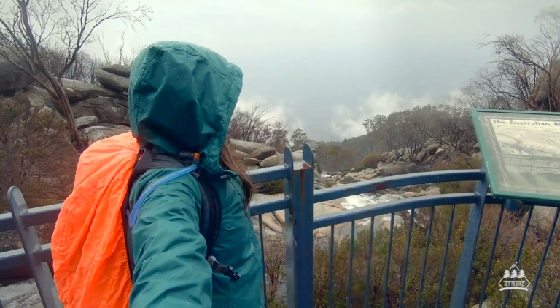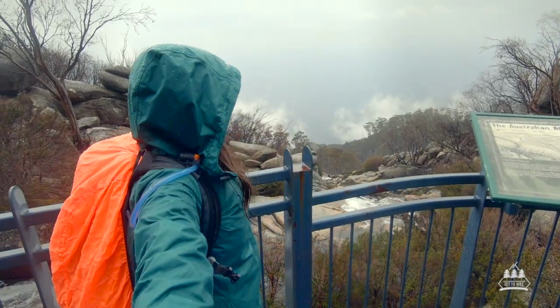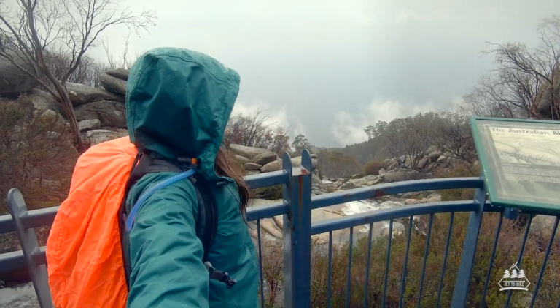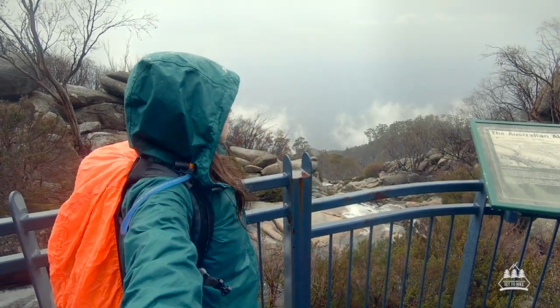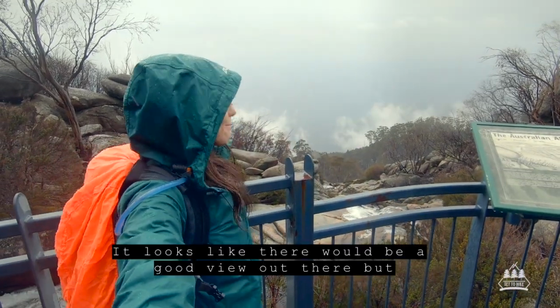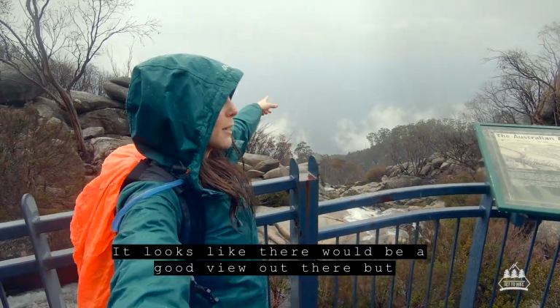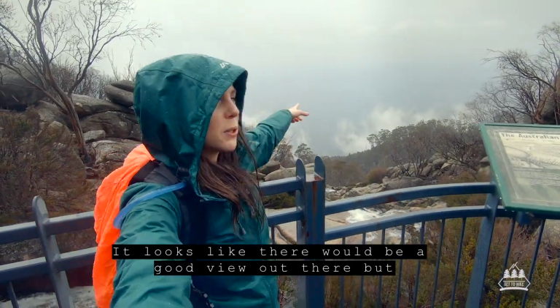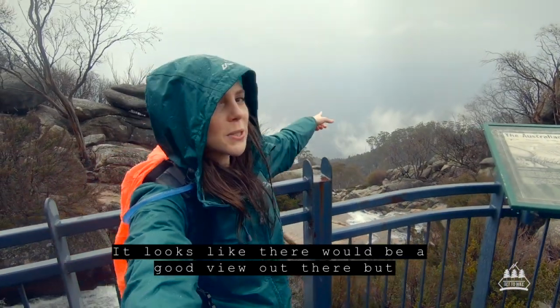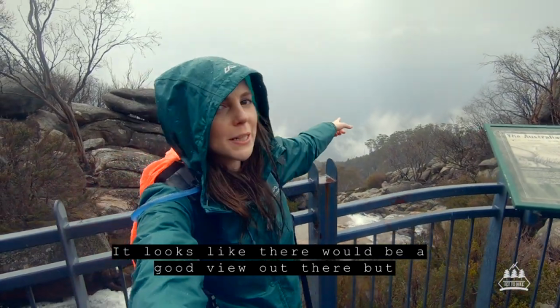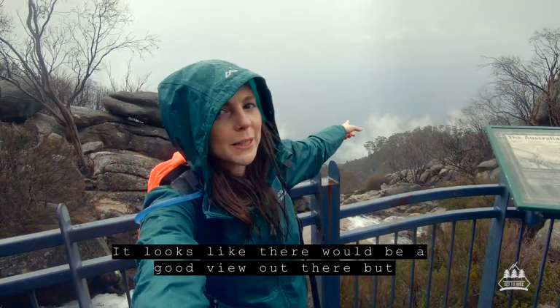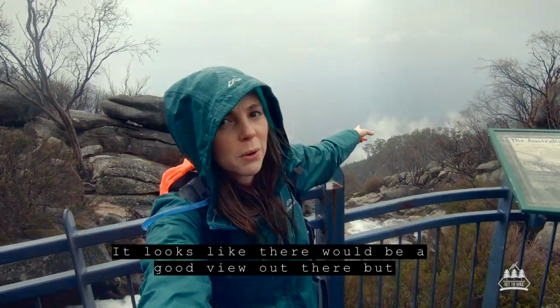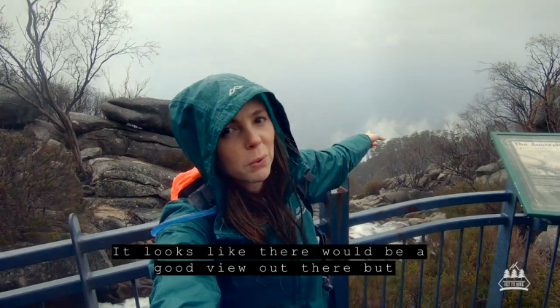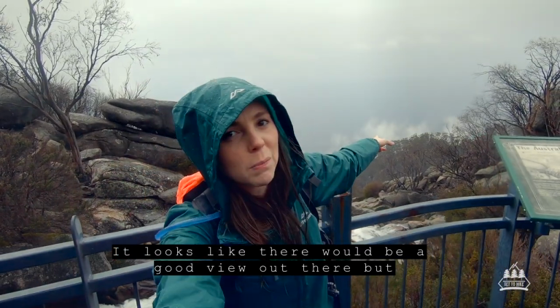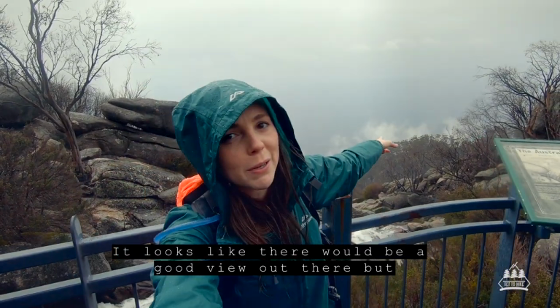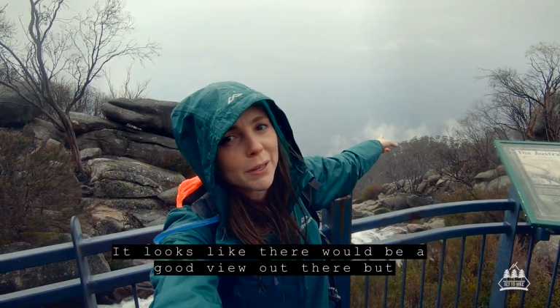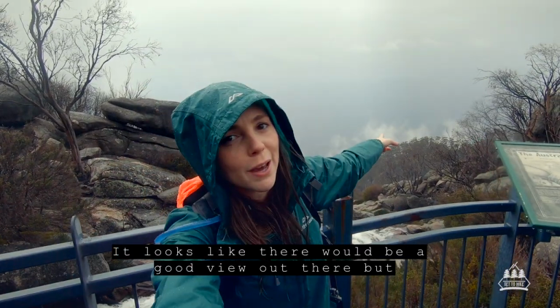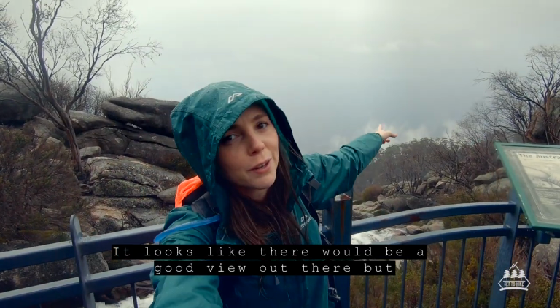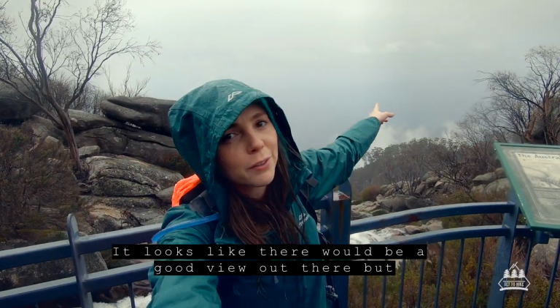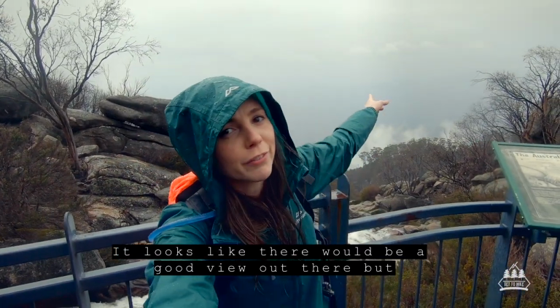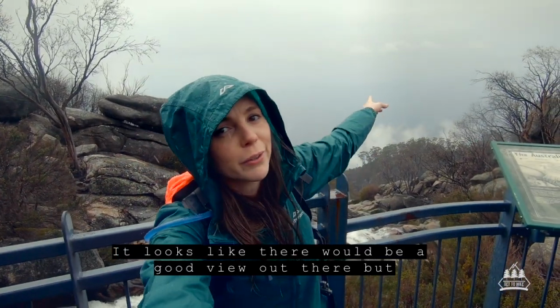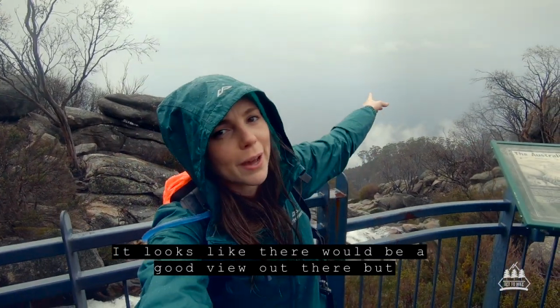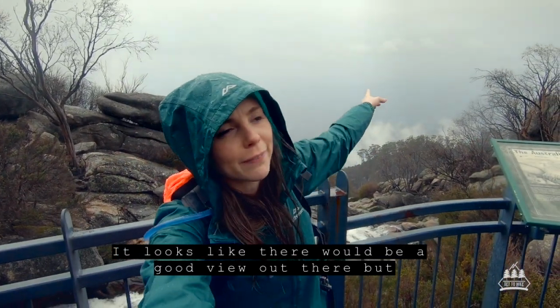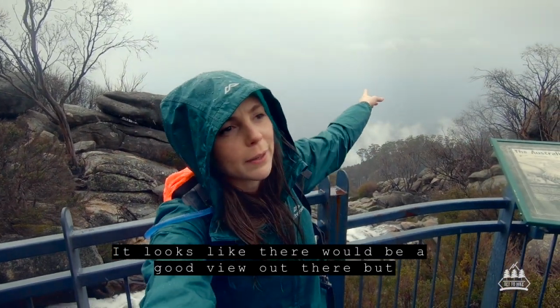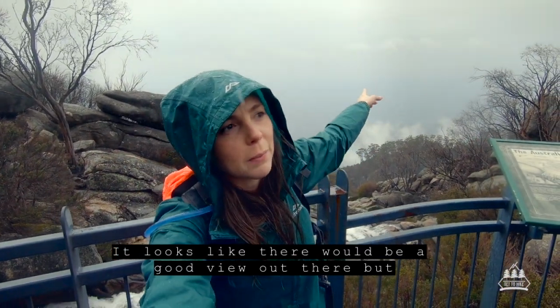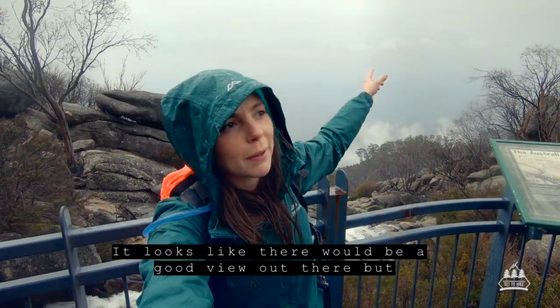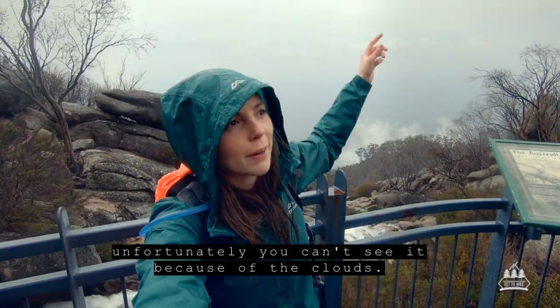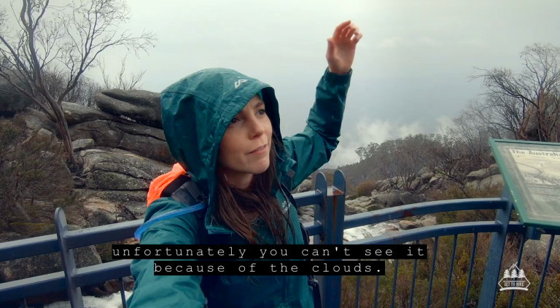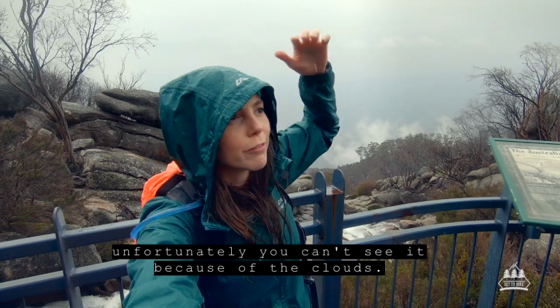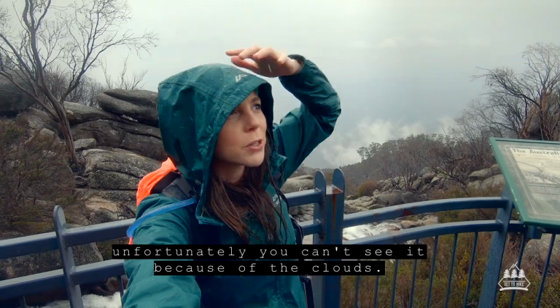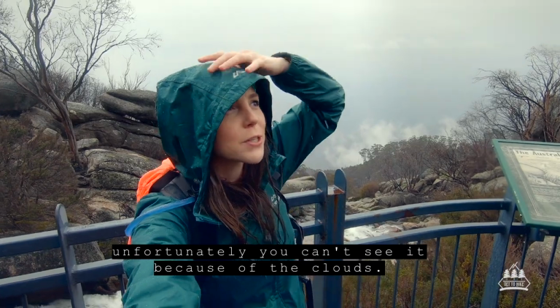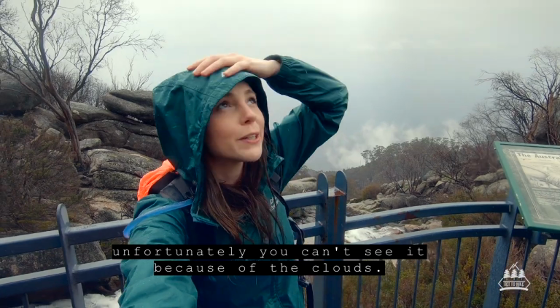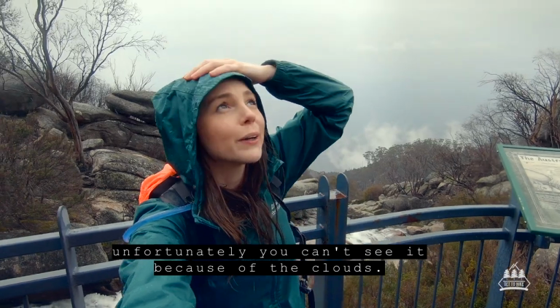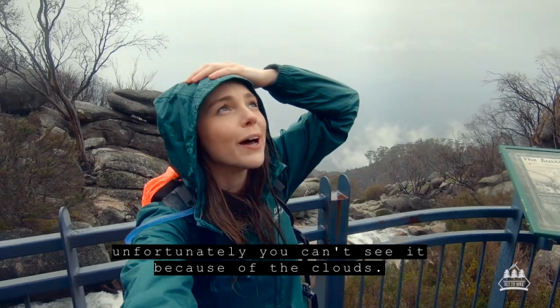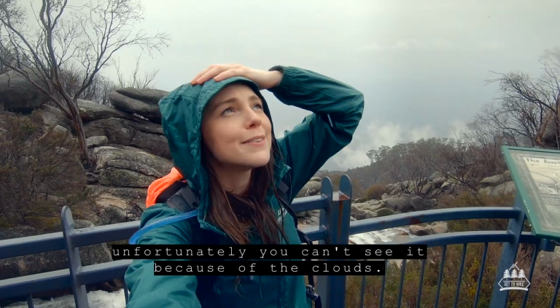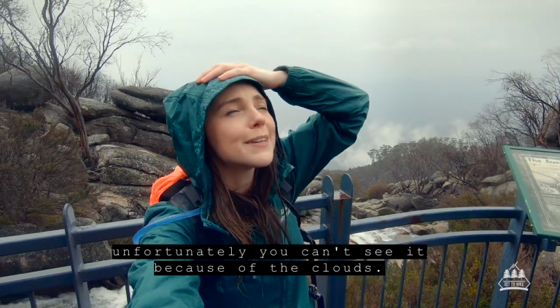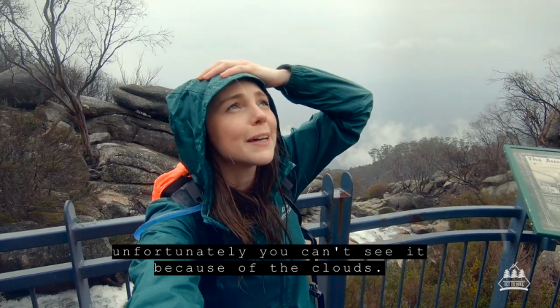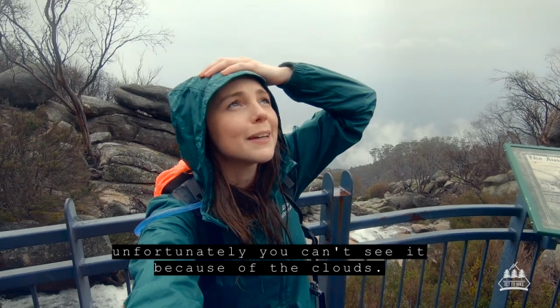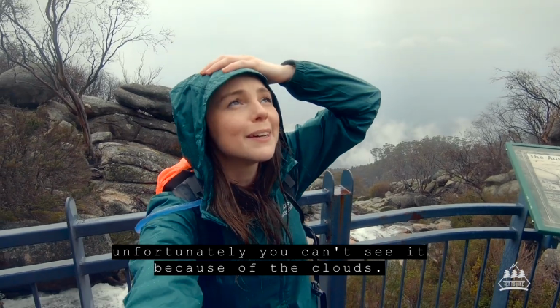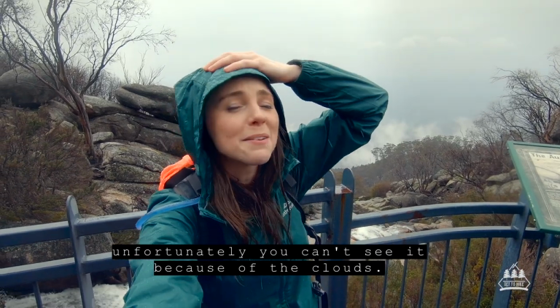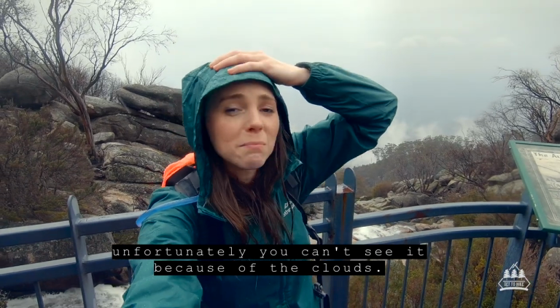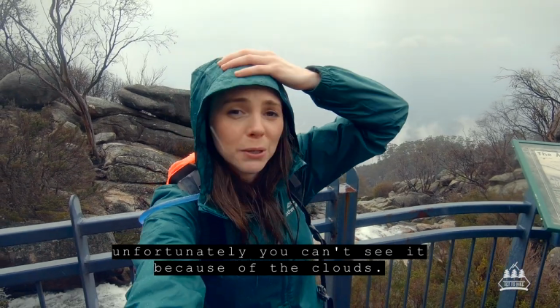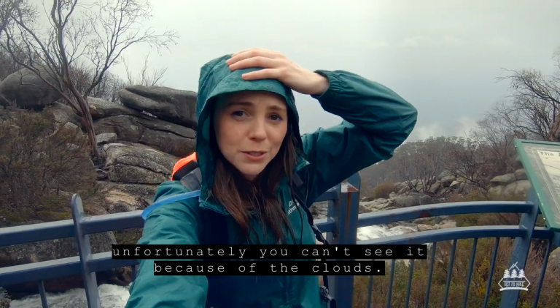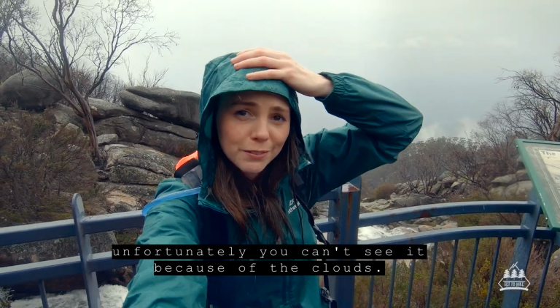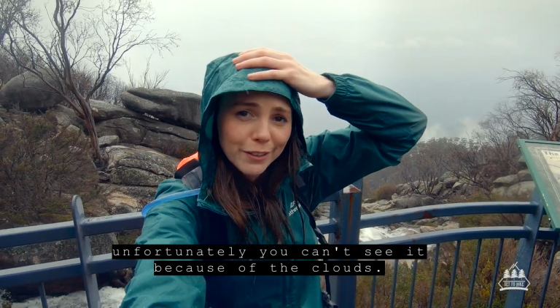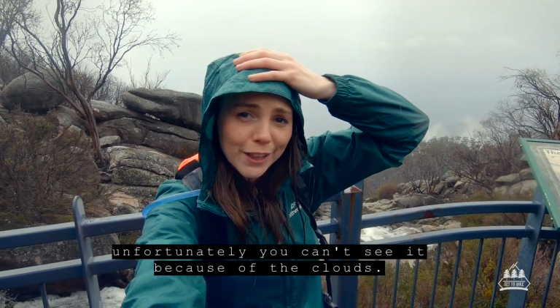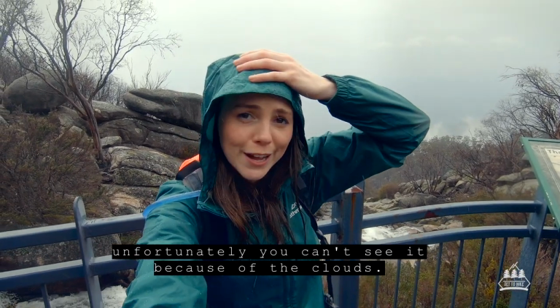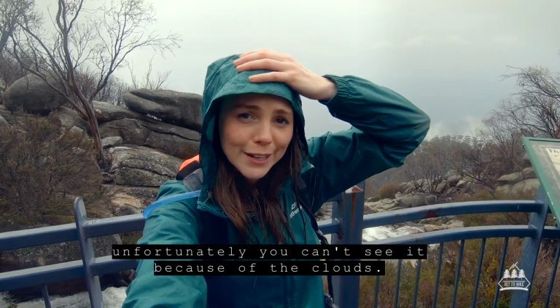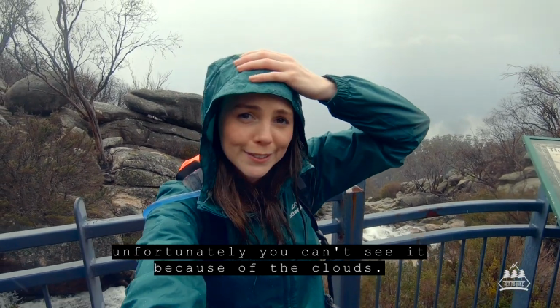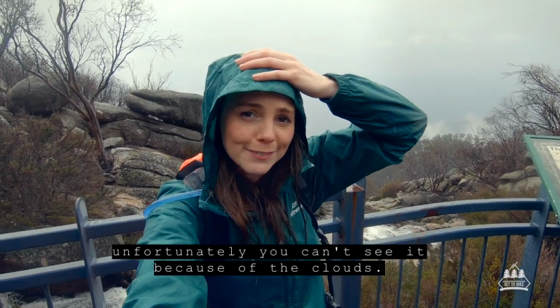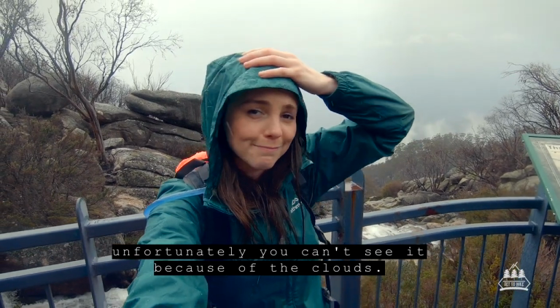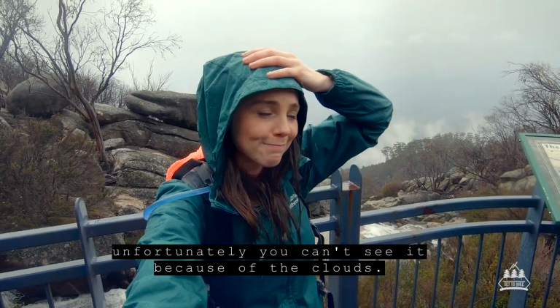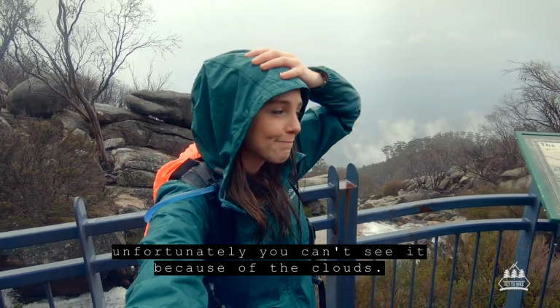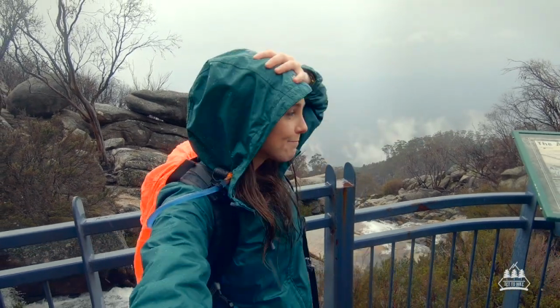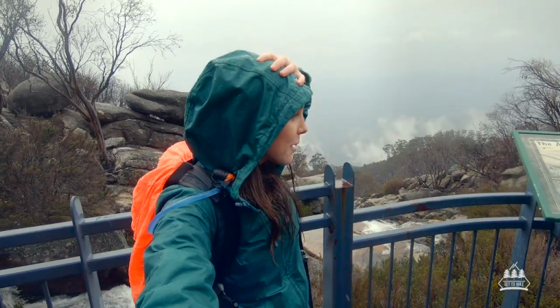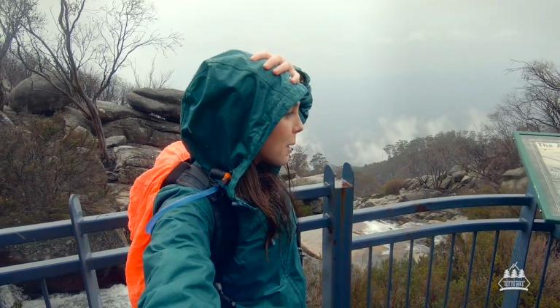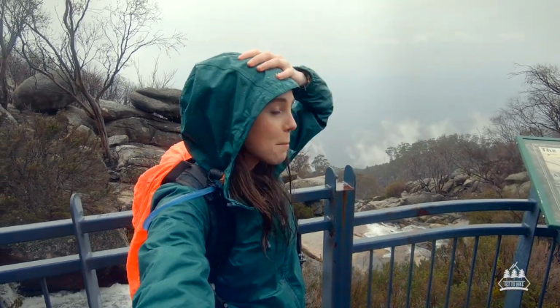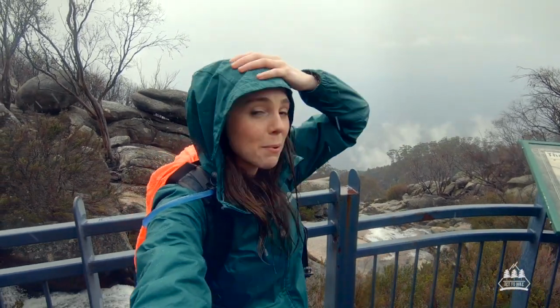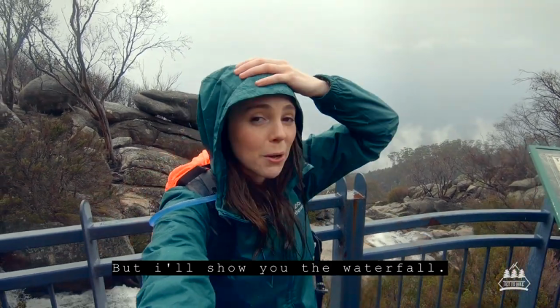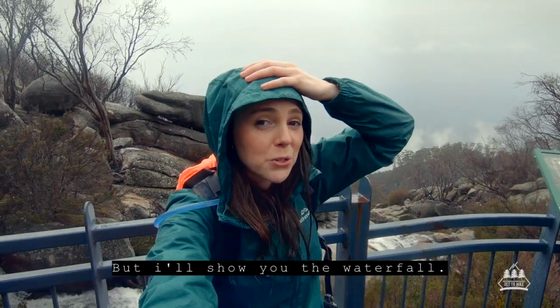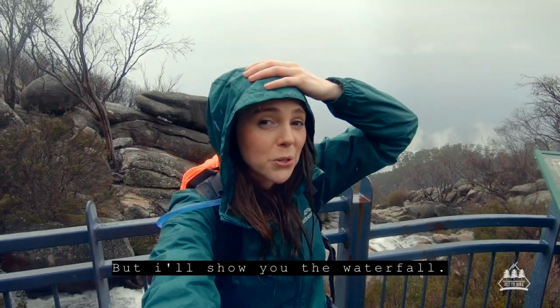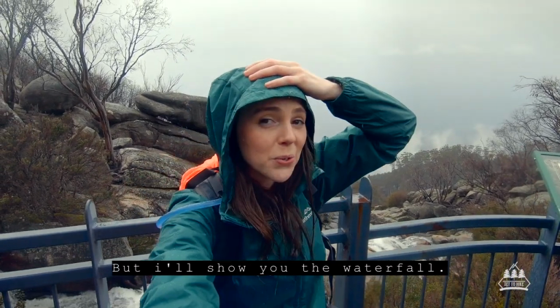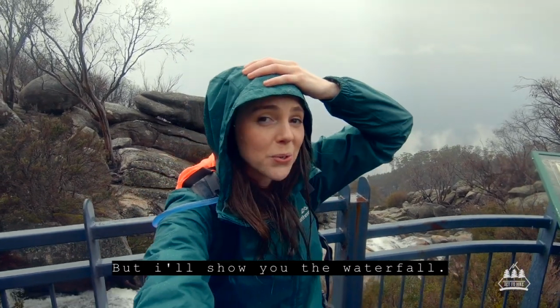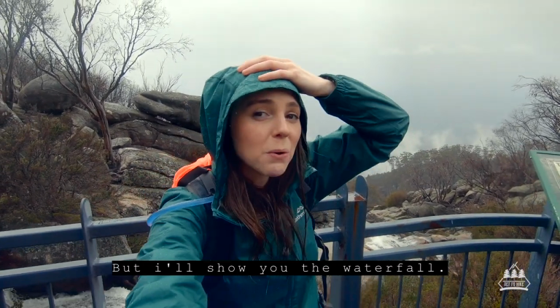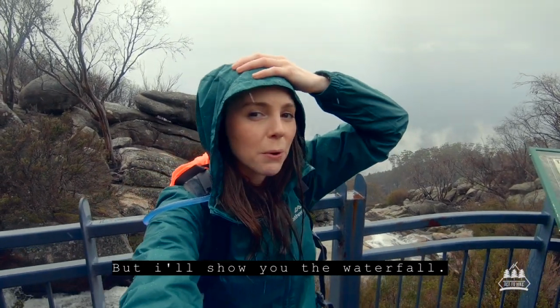It looks like there would be a good view out there, but unfortunately you can't see it because of the clouds. But I'll show you all.